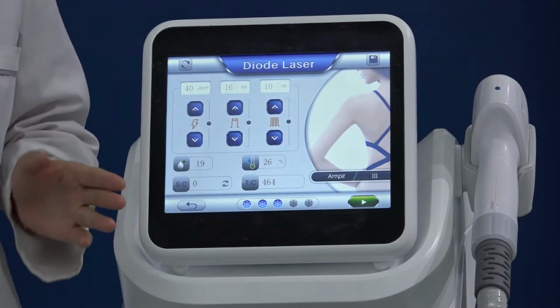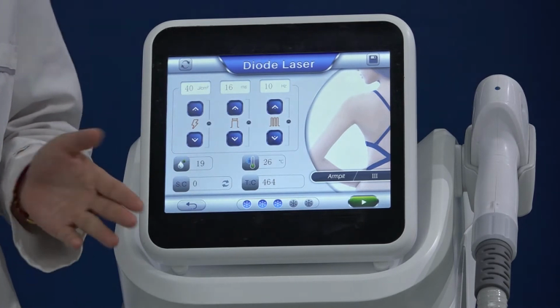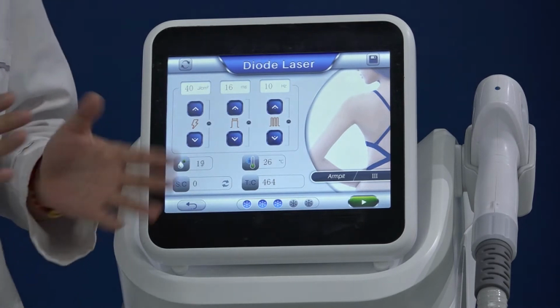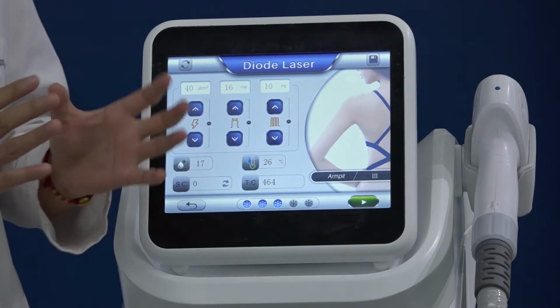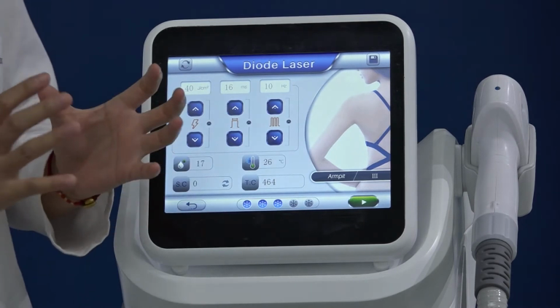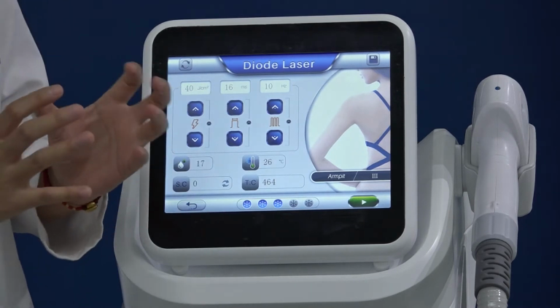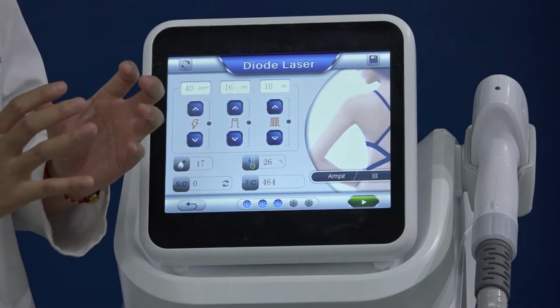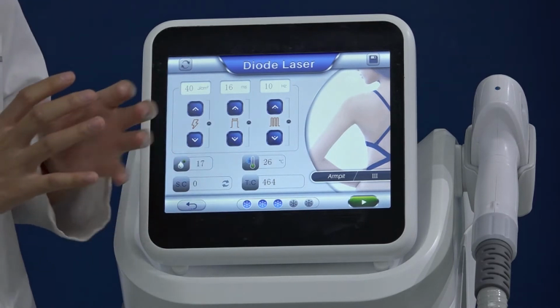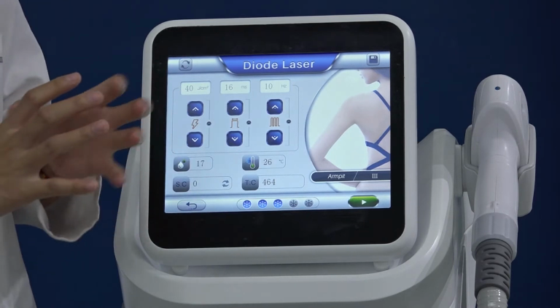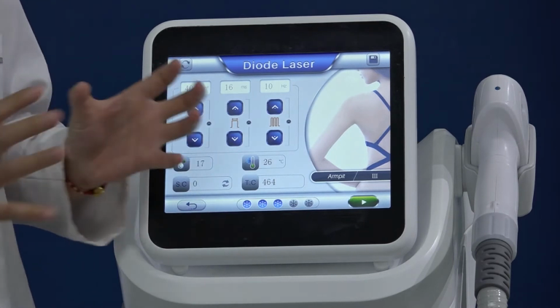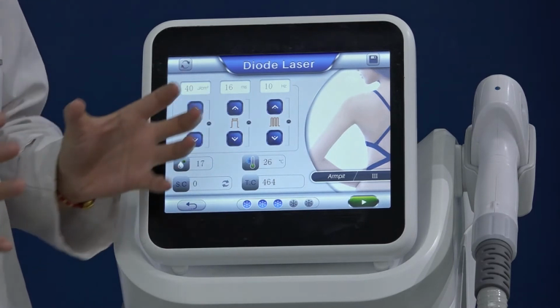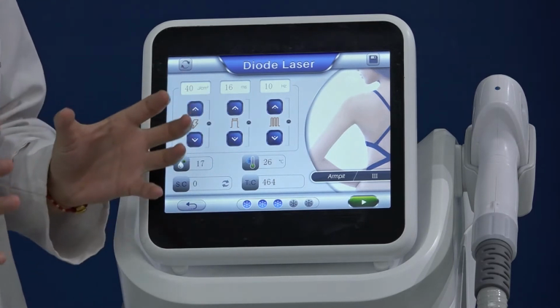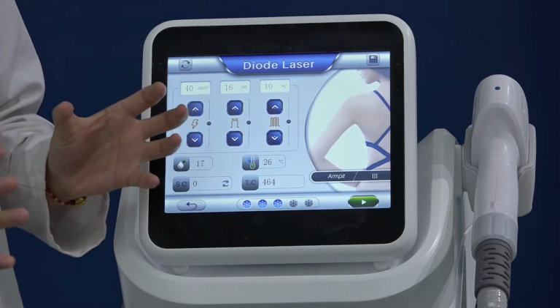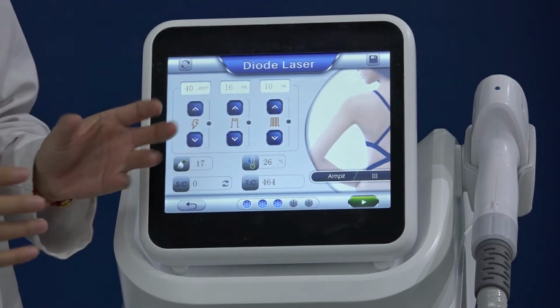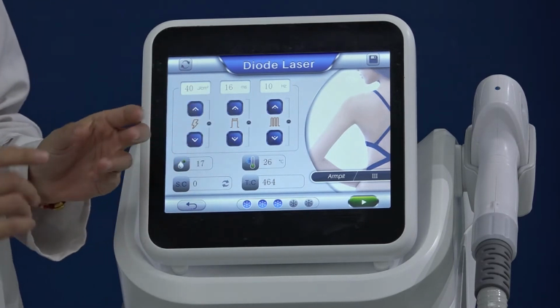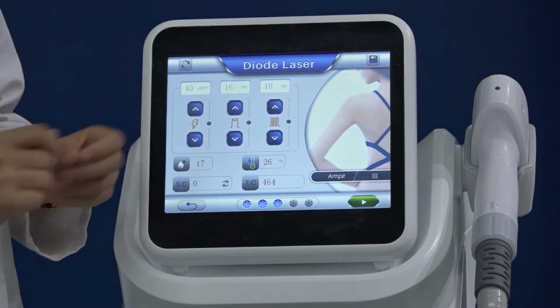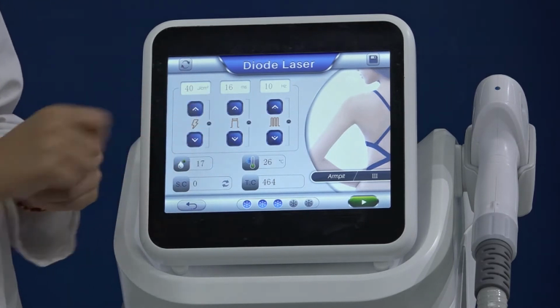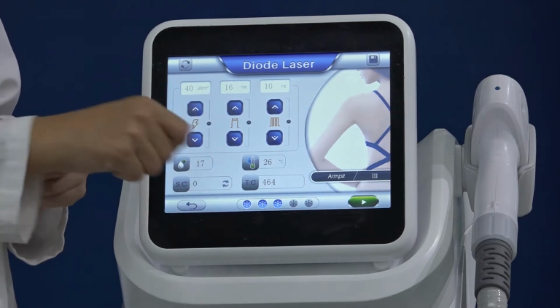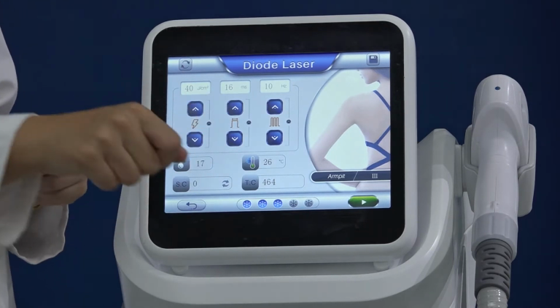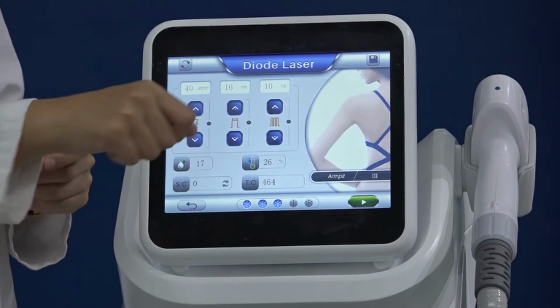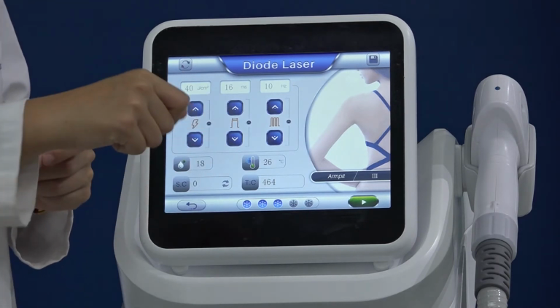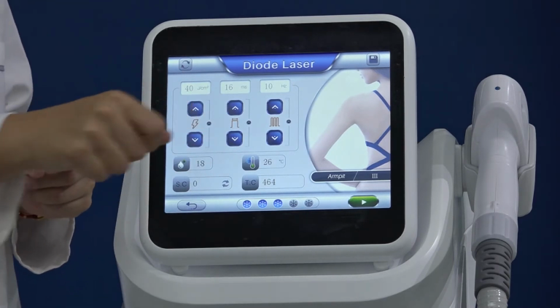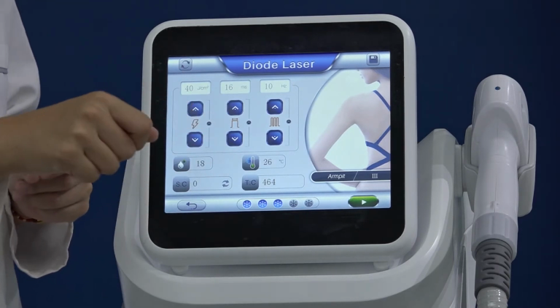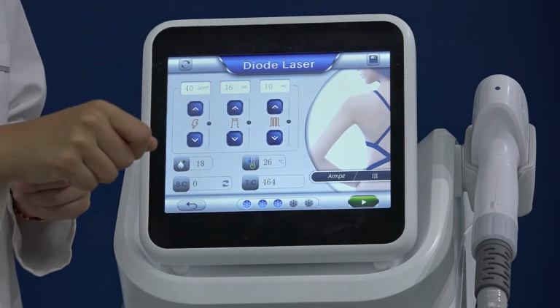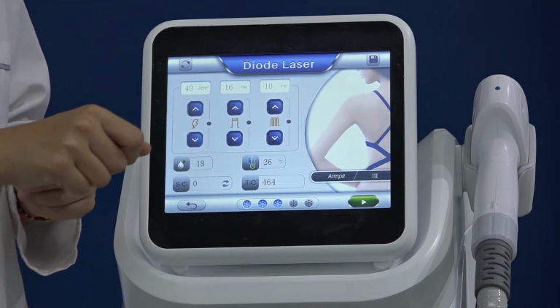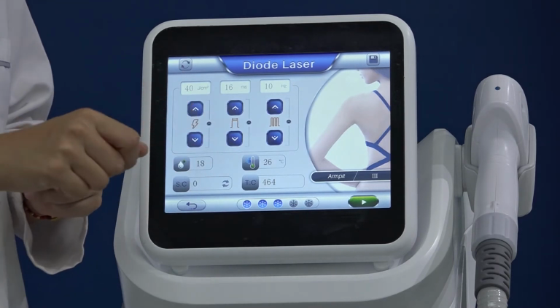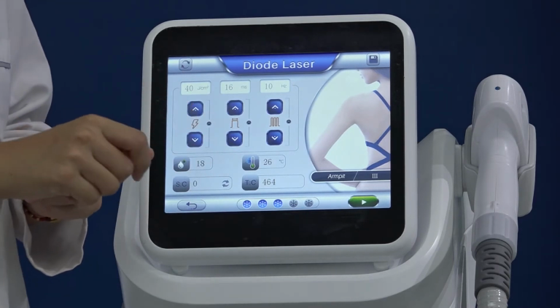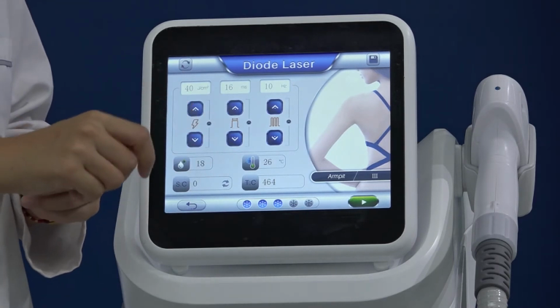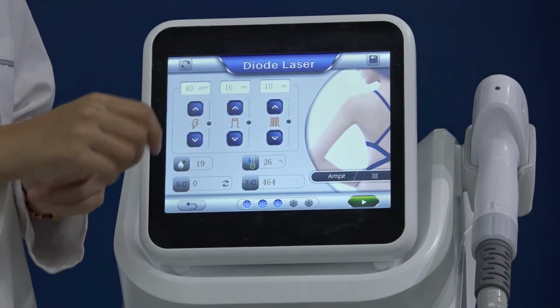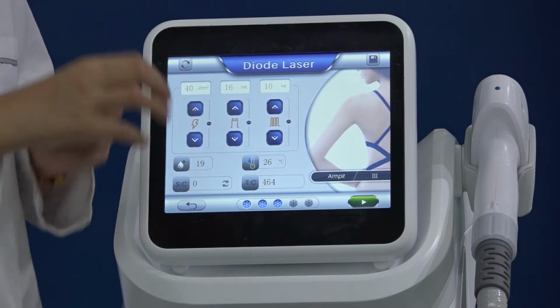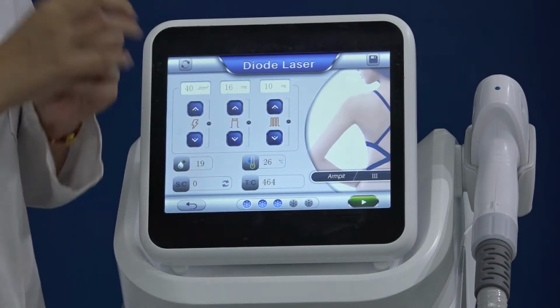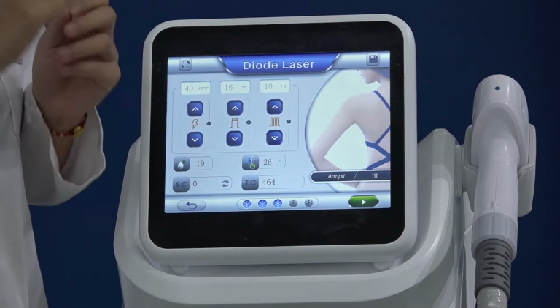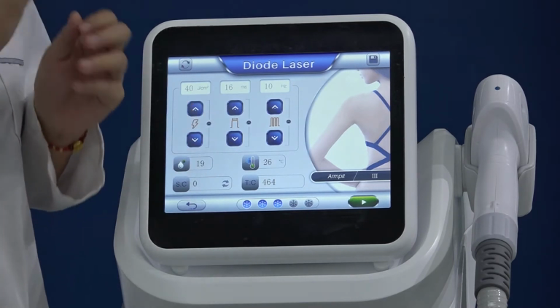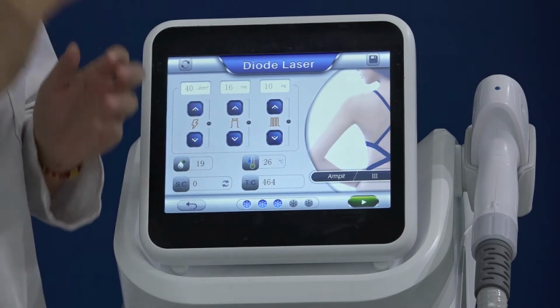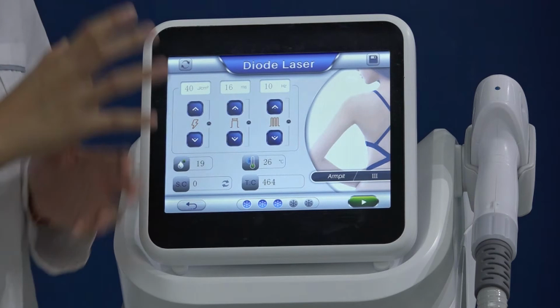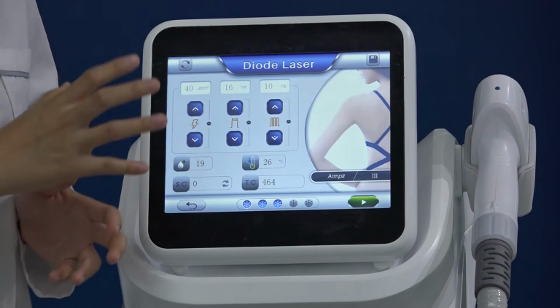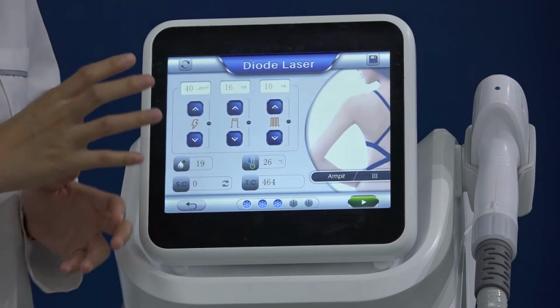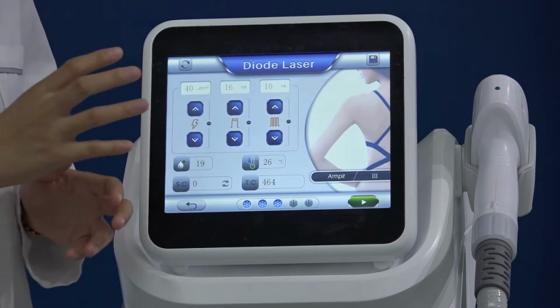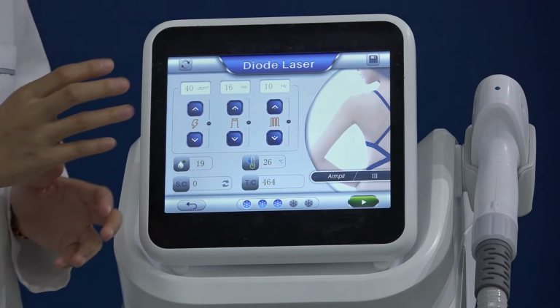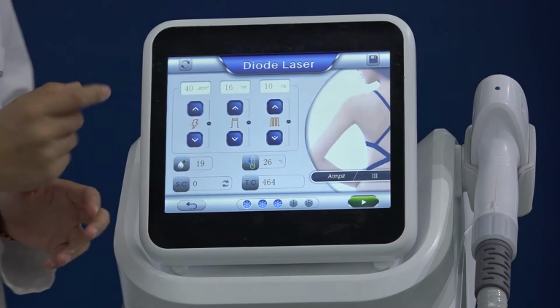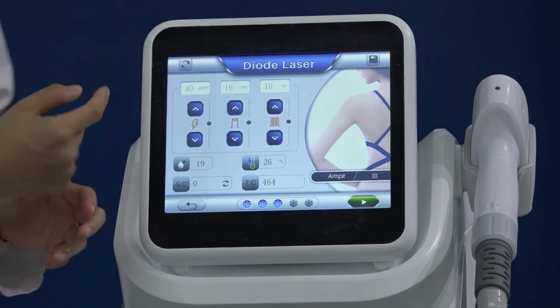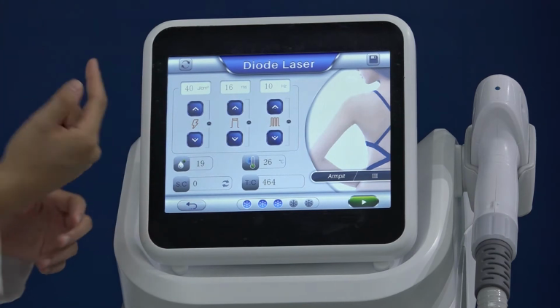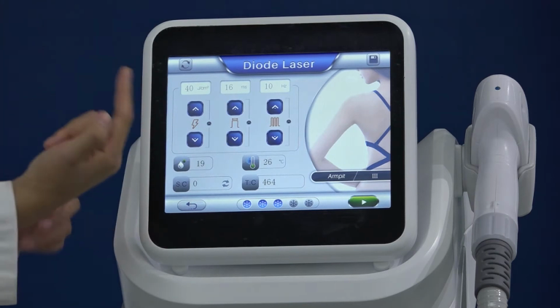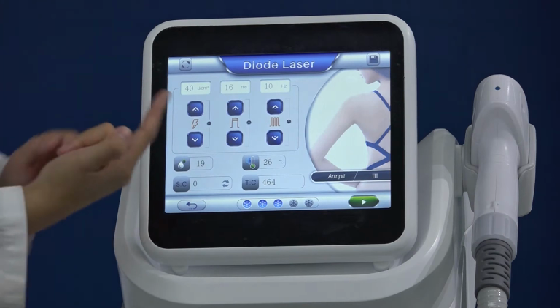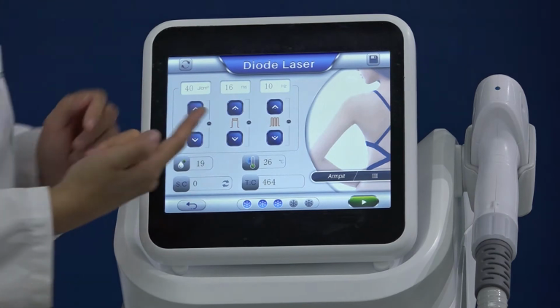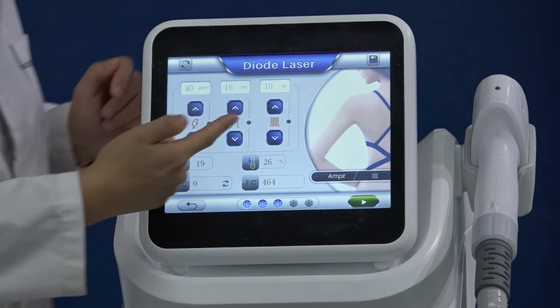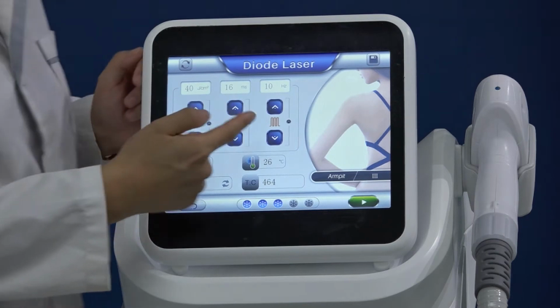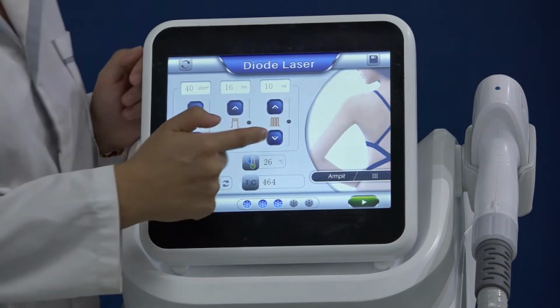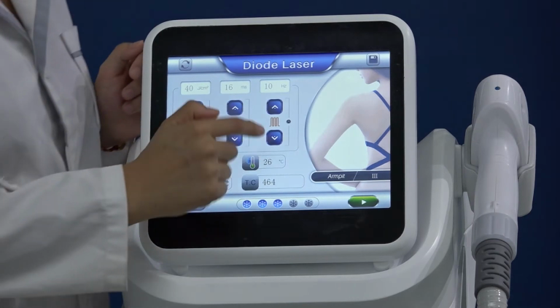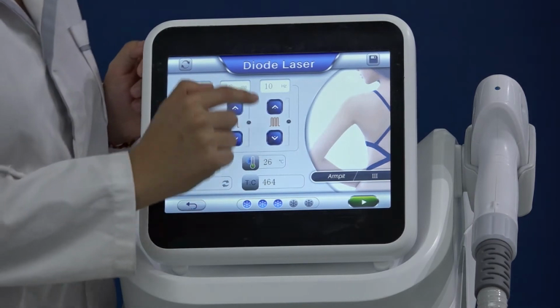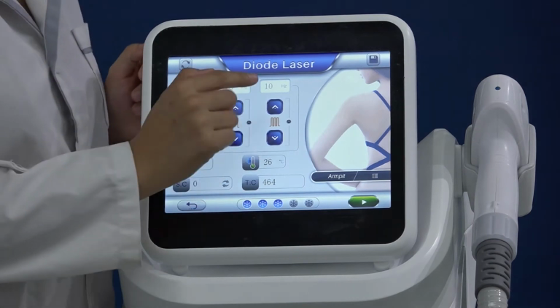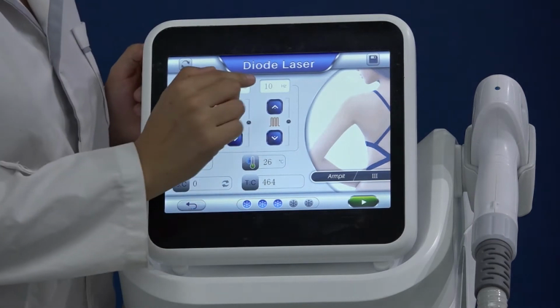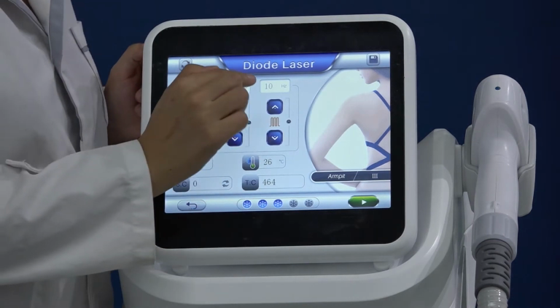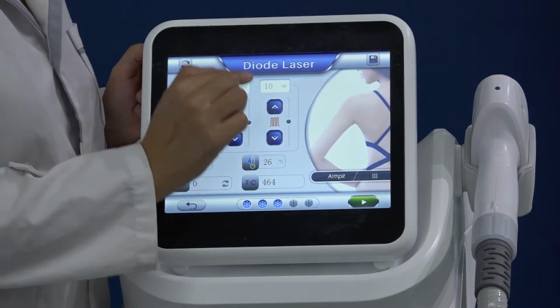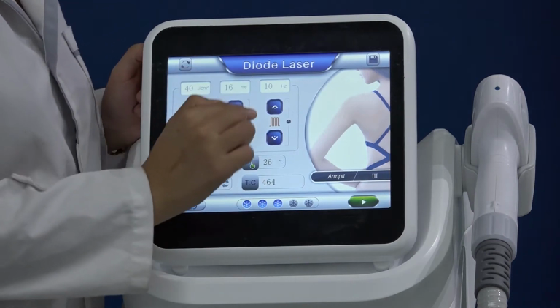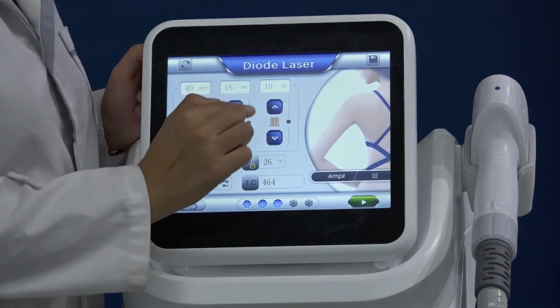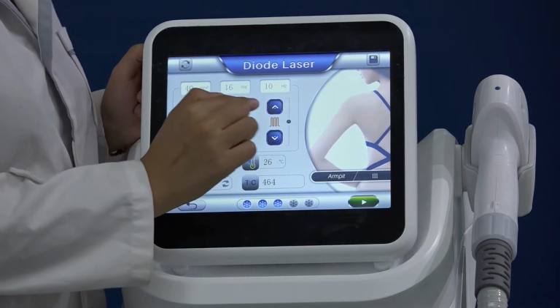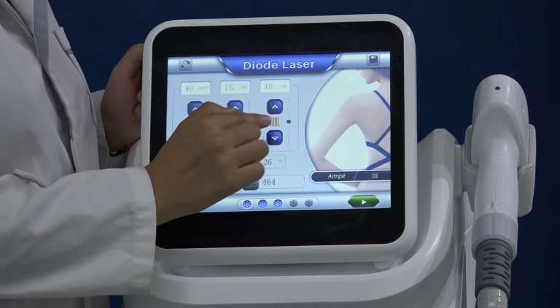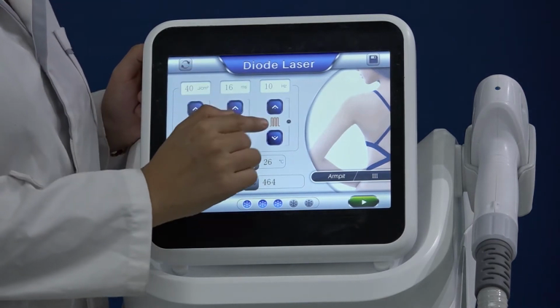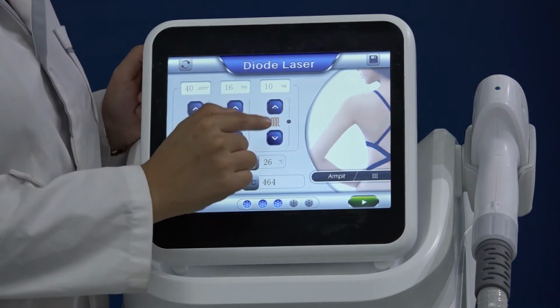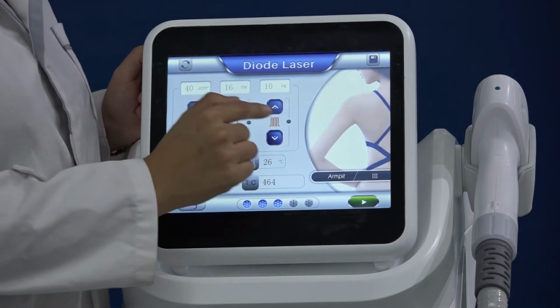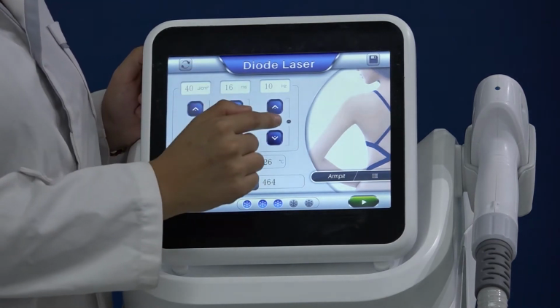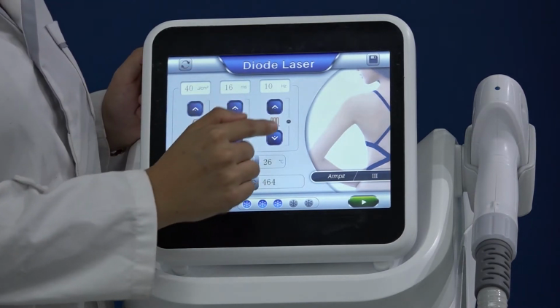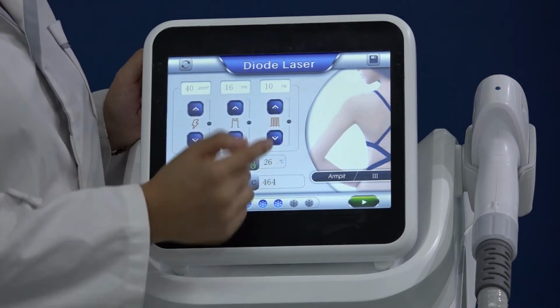You can adjust the treatment speed according to the treatment area. If the area is large, you can use a very fast speed. If you are only treating a small area, you can use a slow speed.